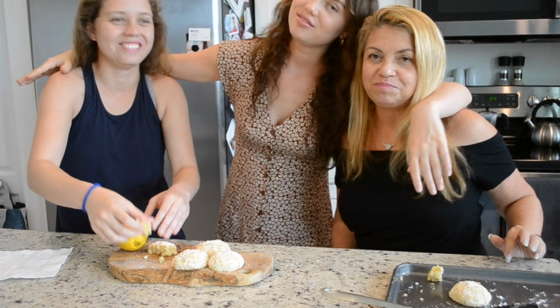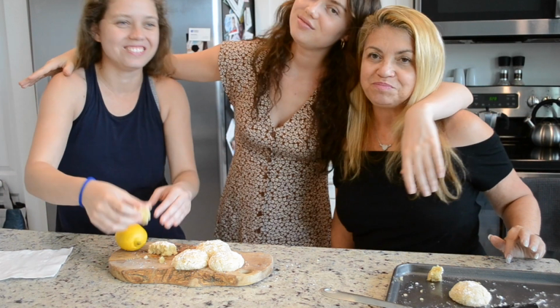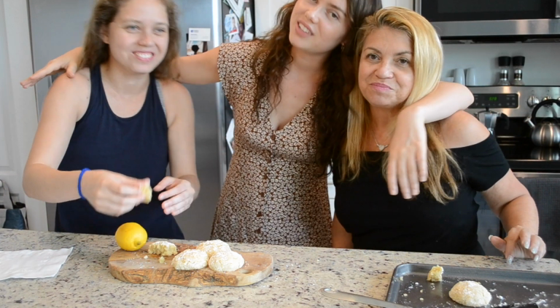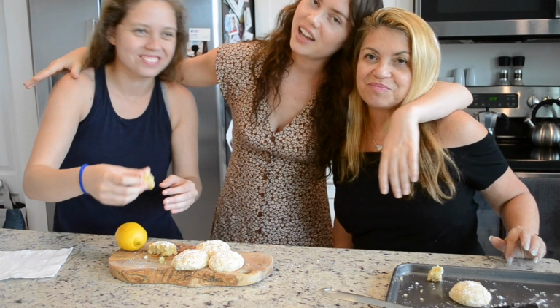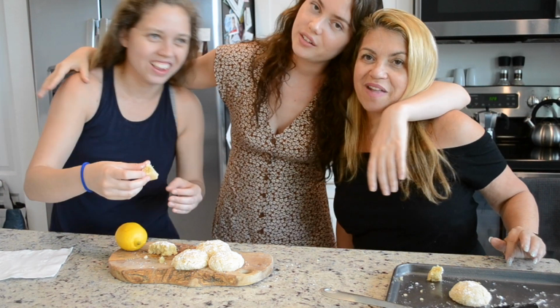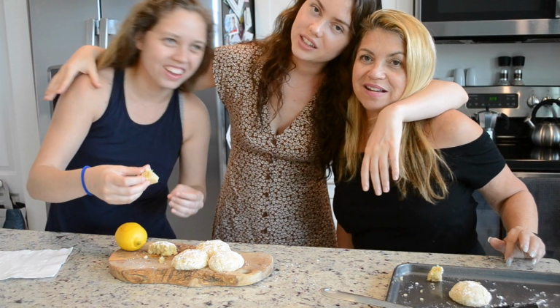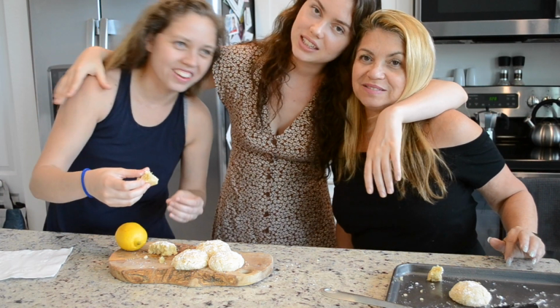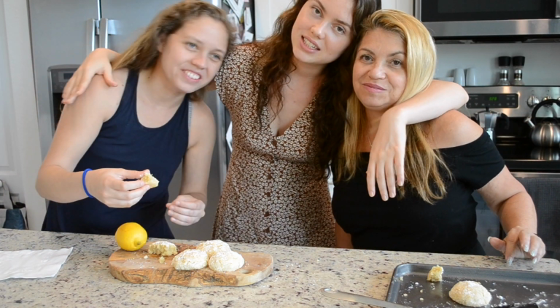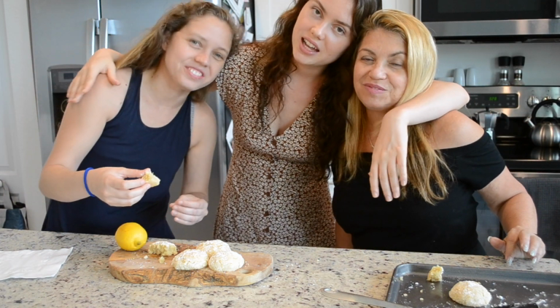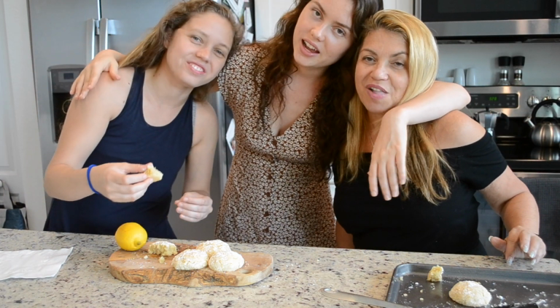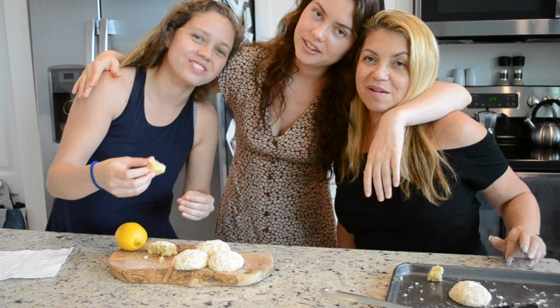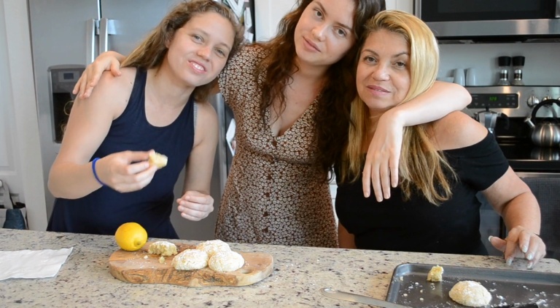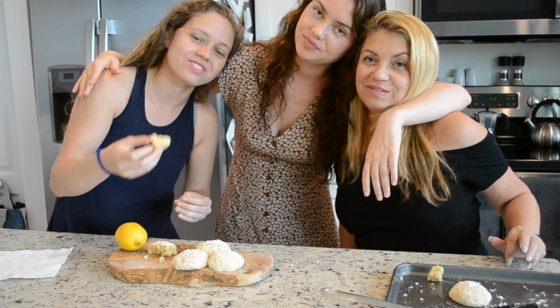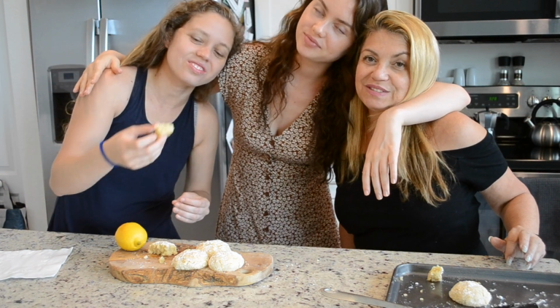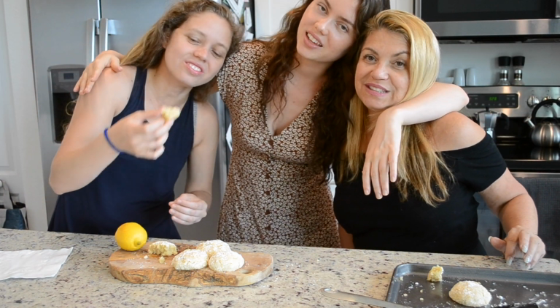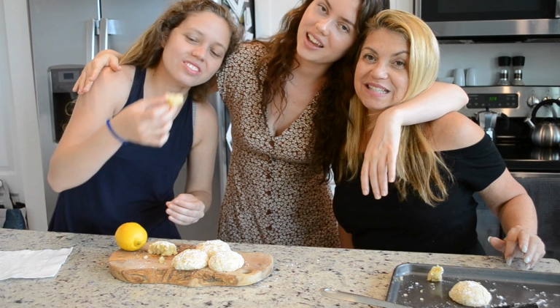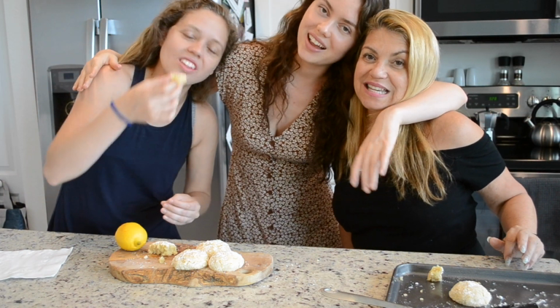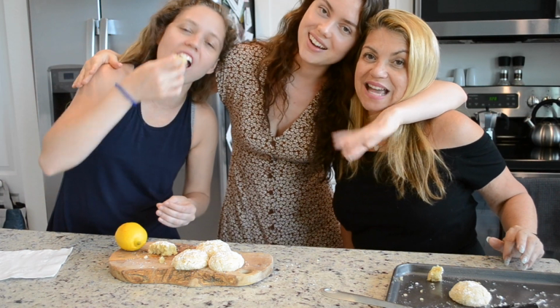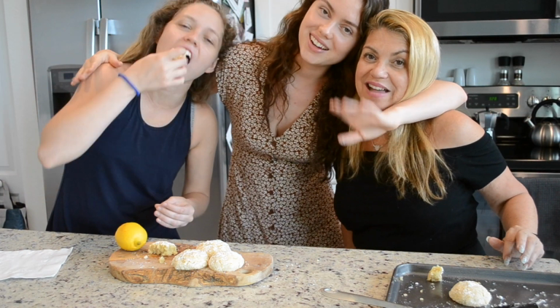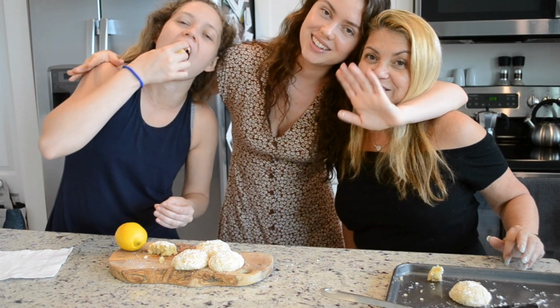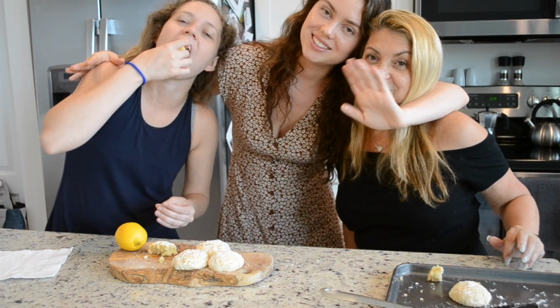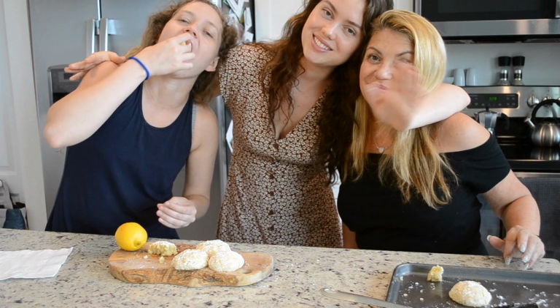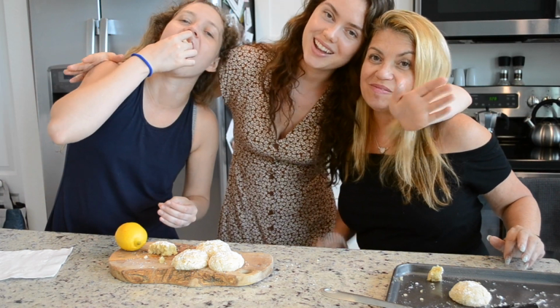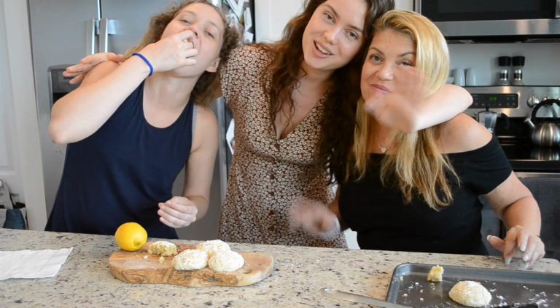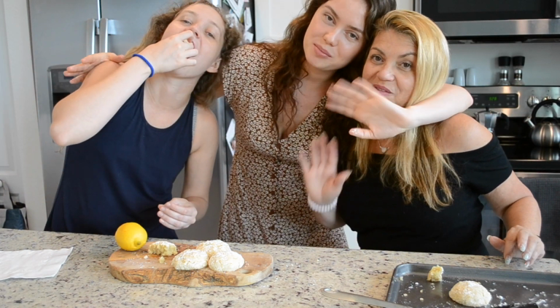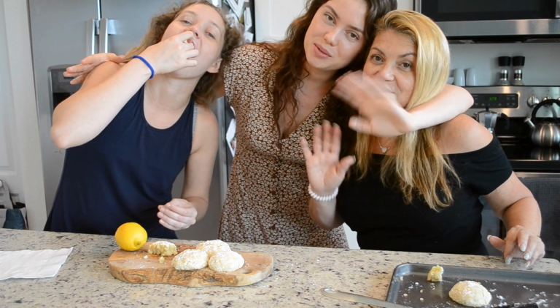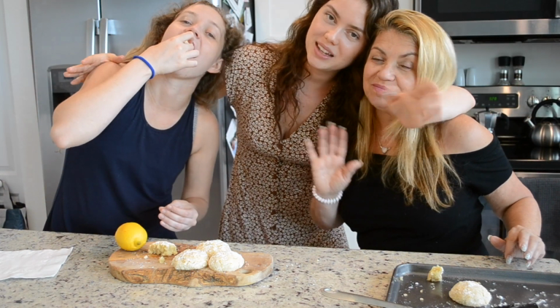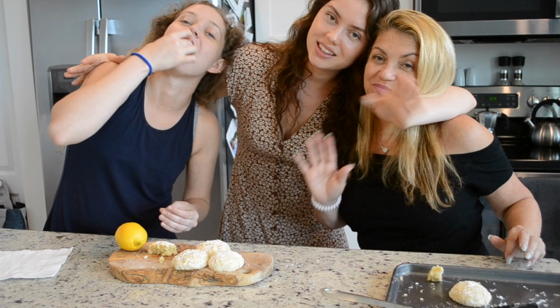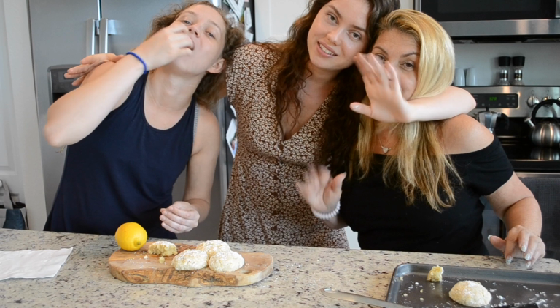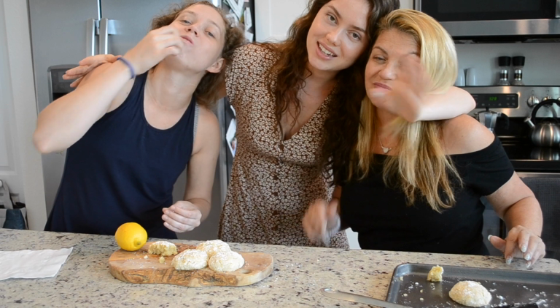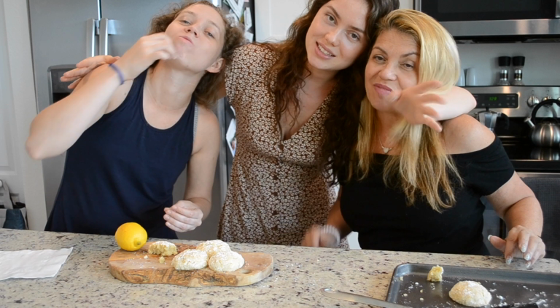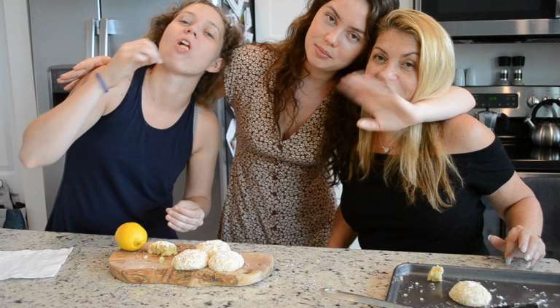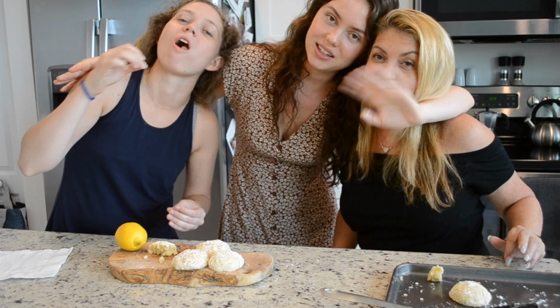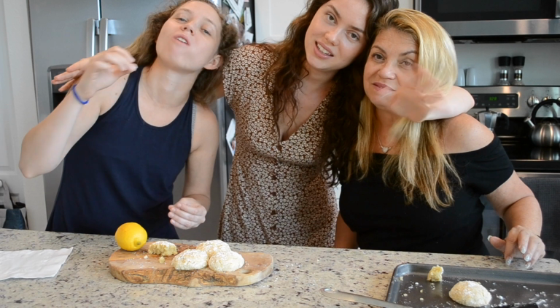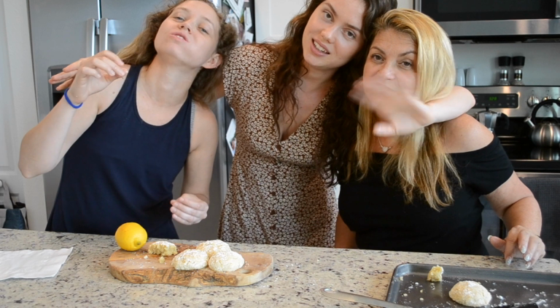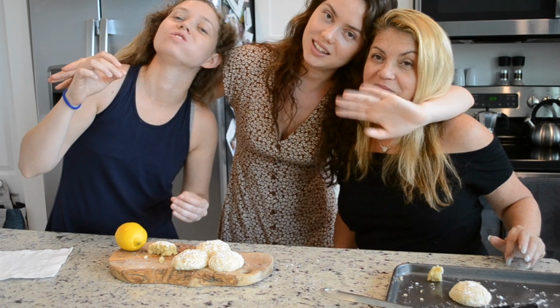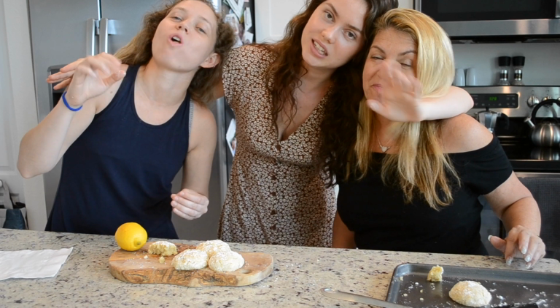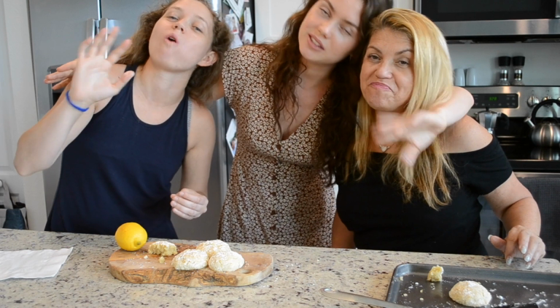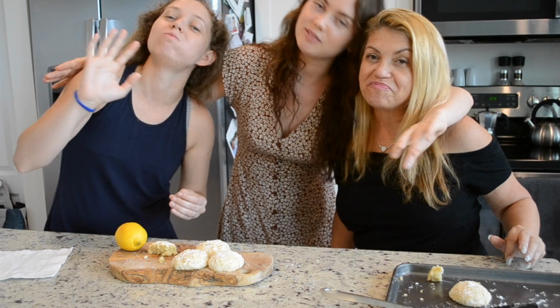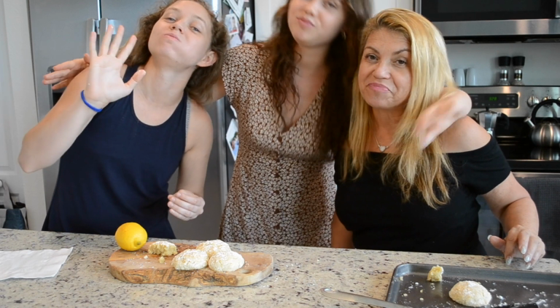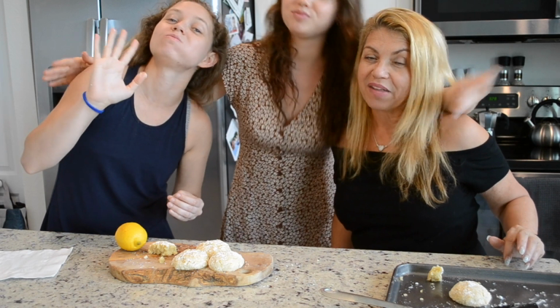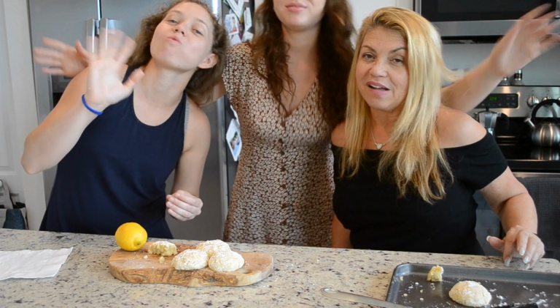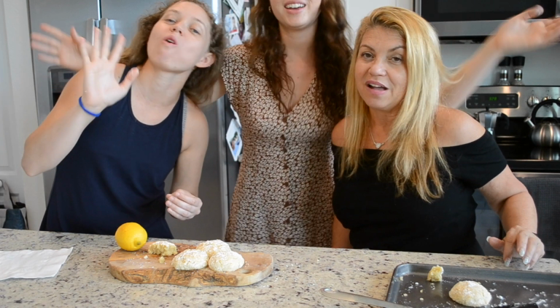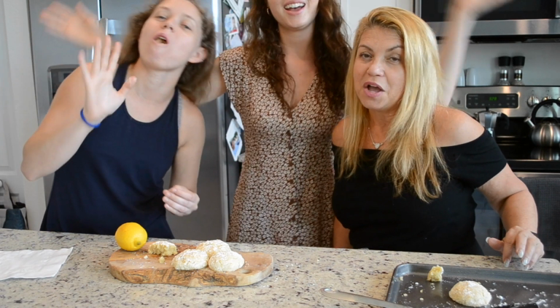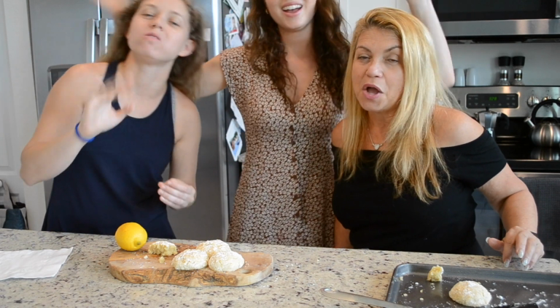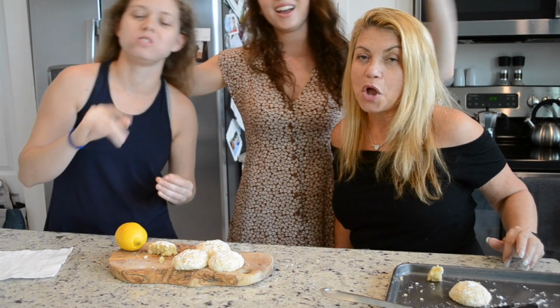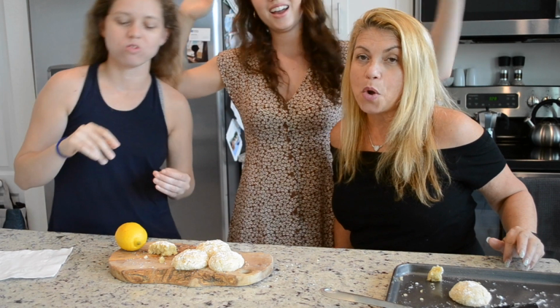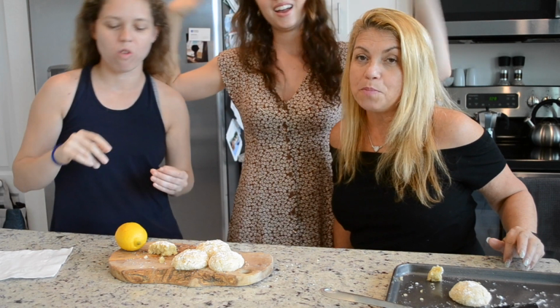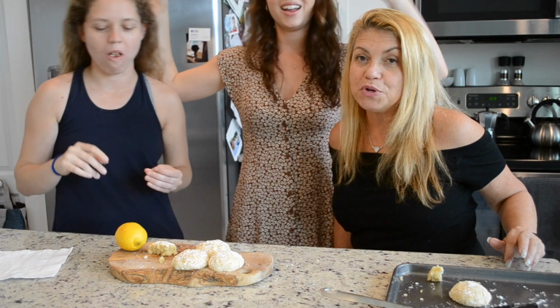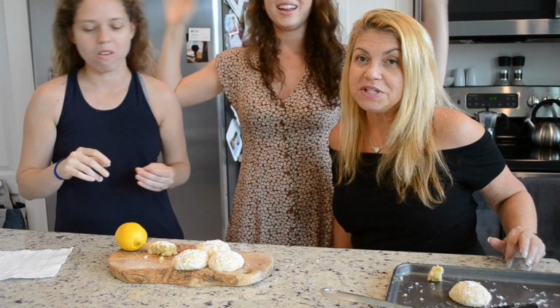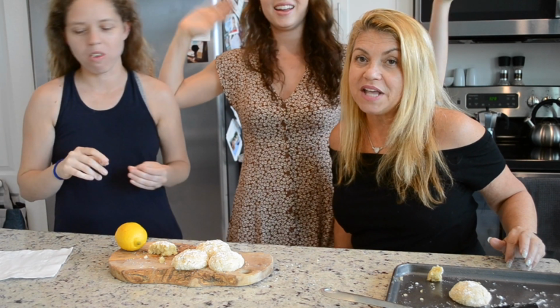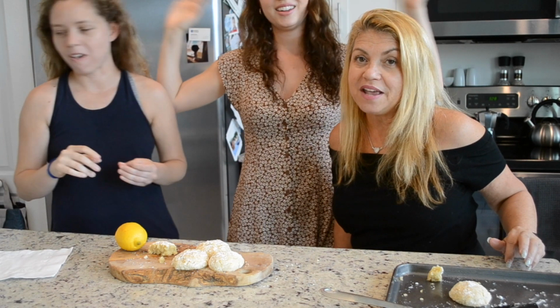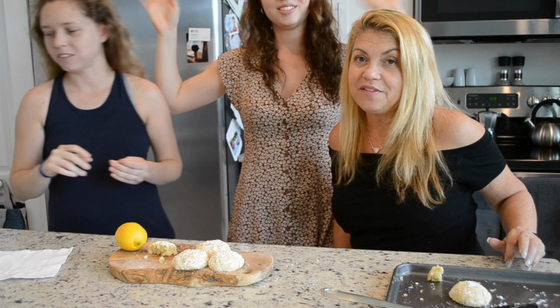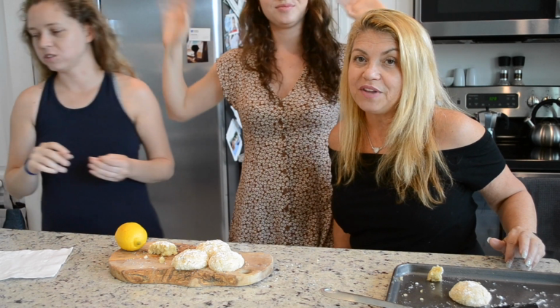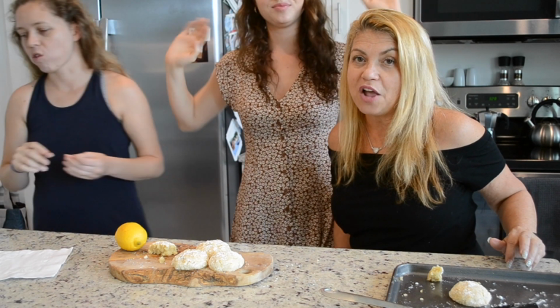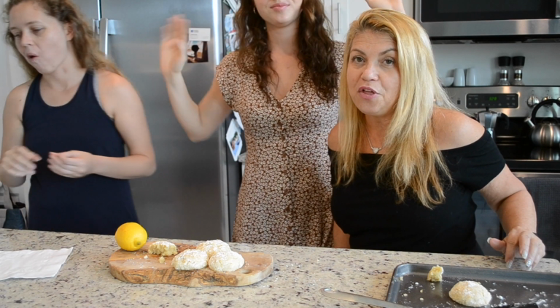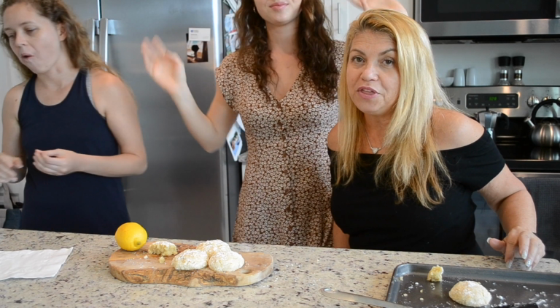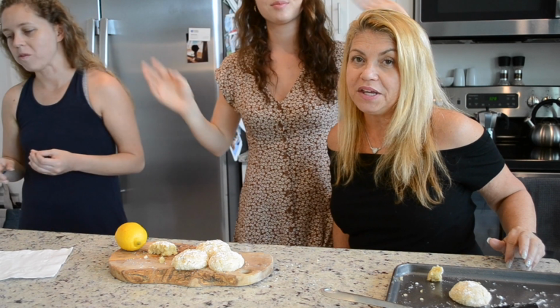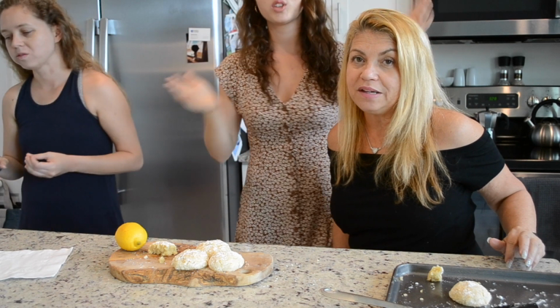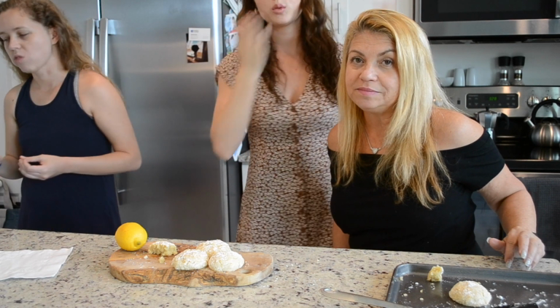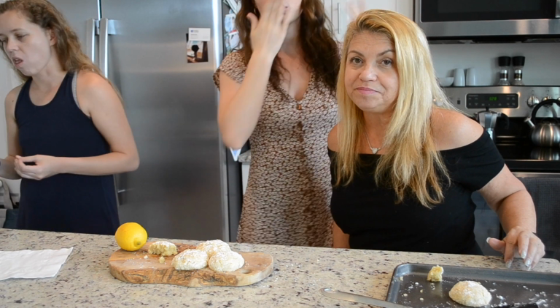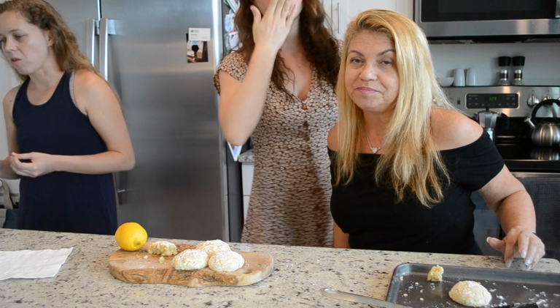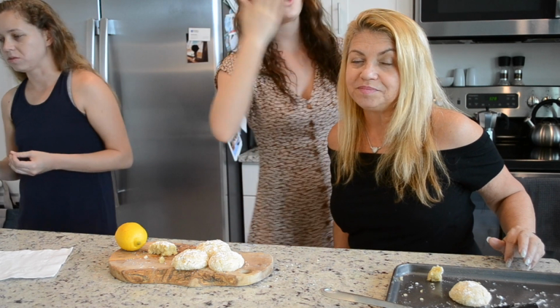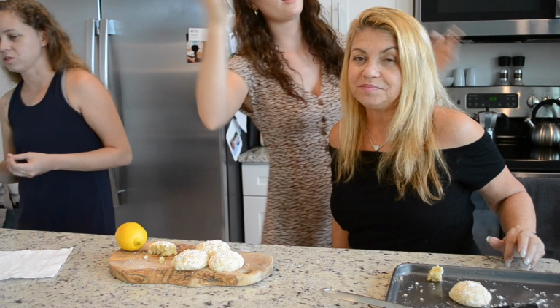Have a good day! See ya! And I hope you make the recipe. Bye! Hope you're safe and healthy!